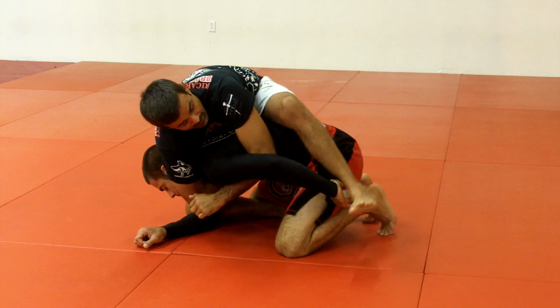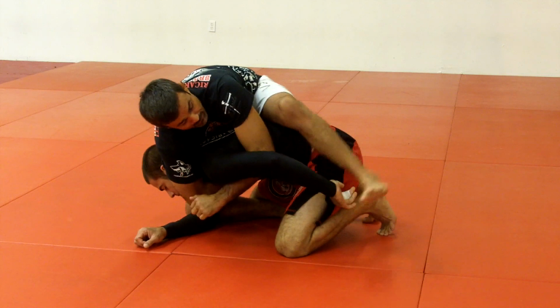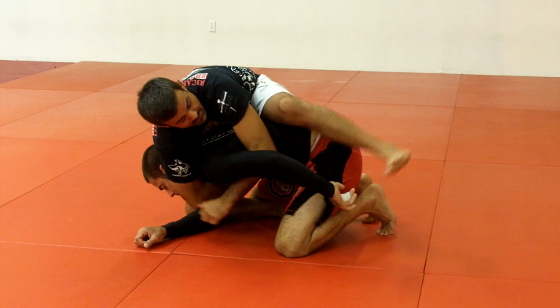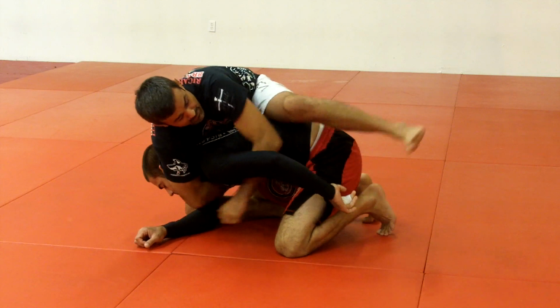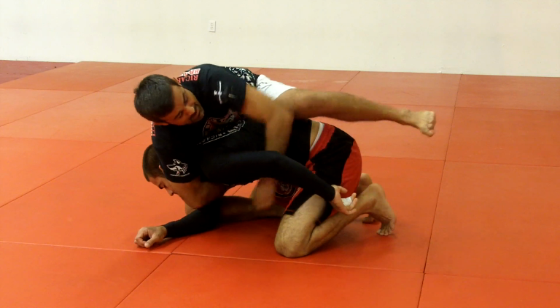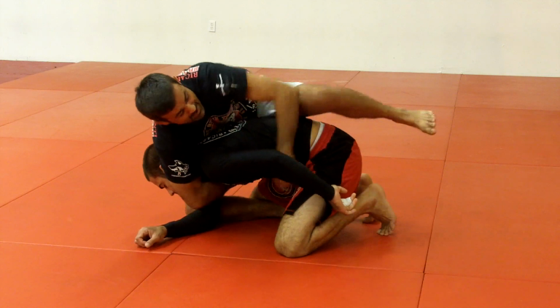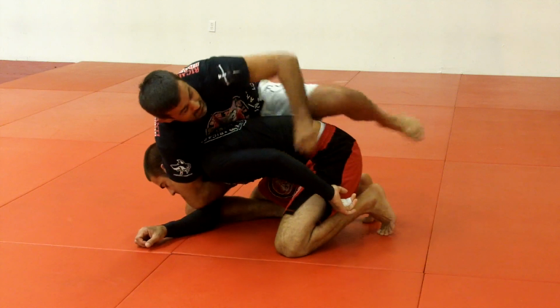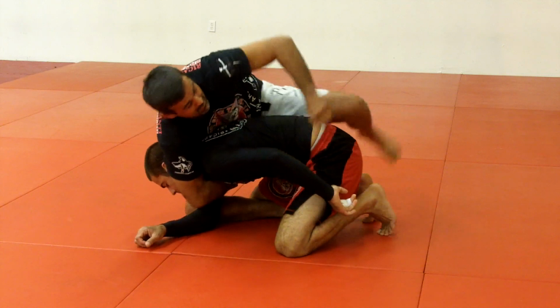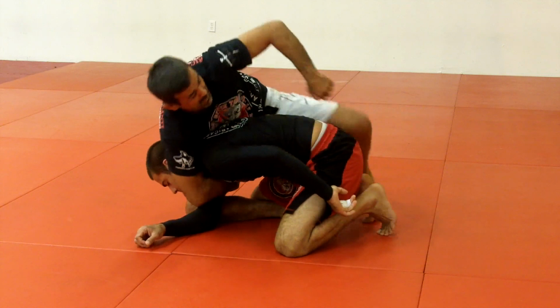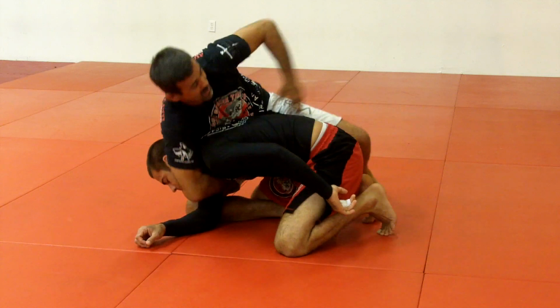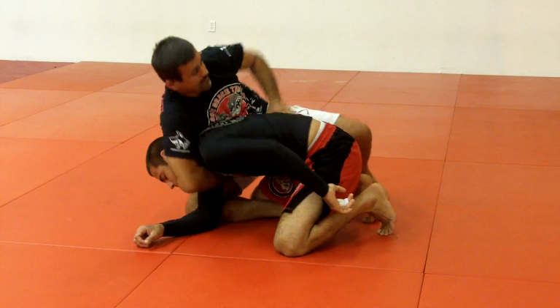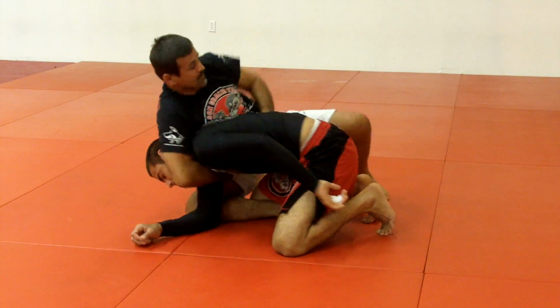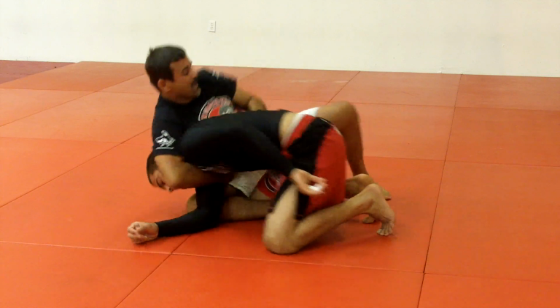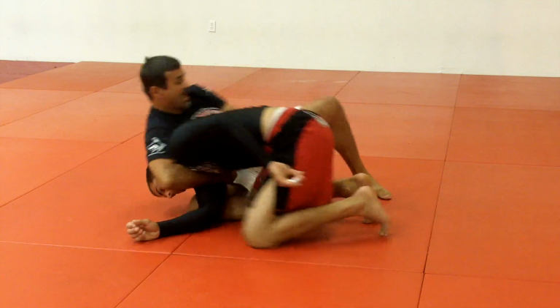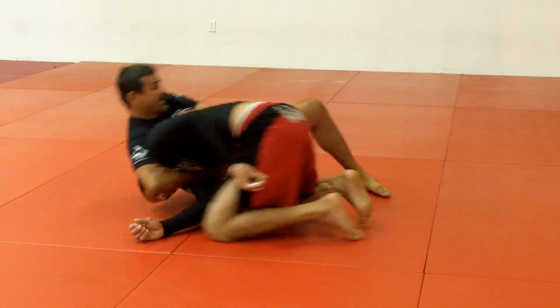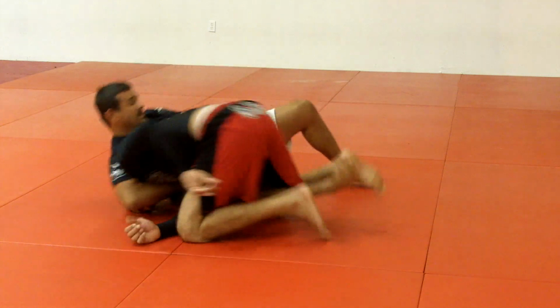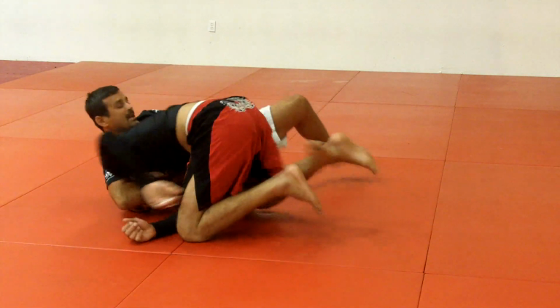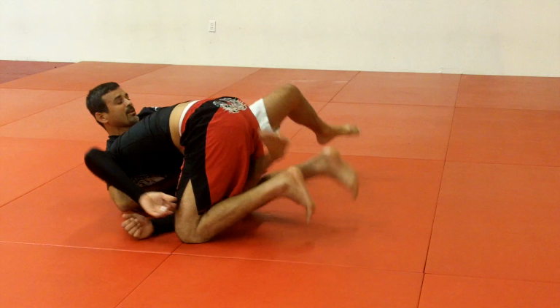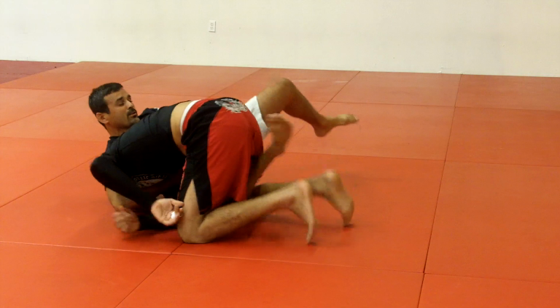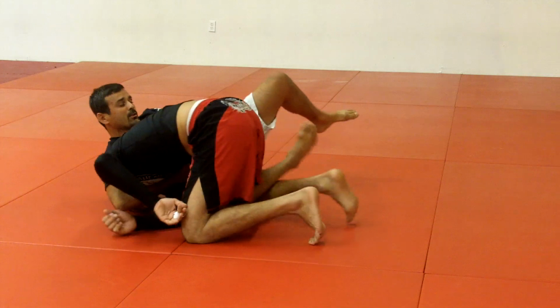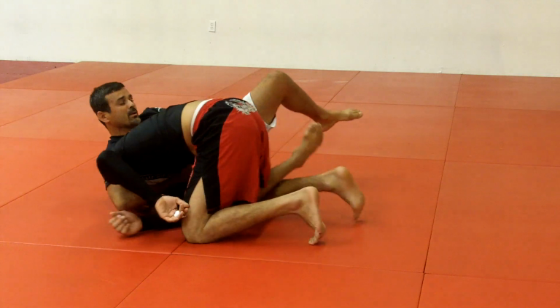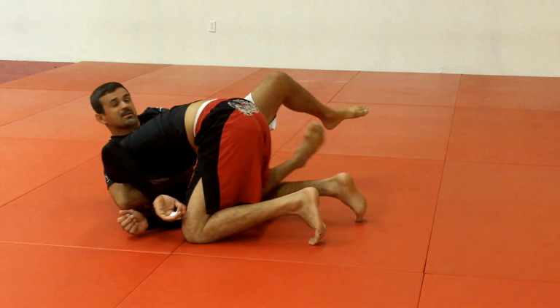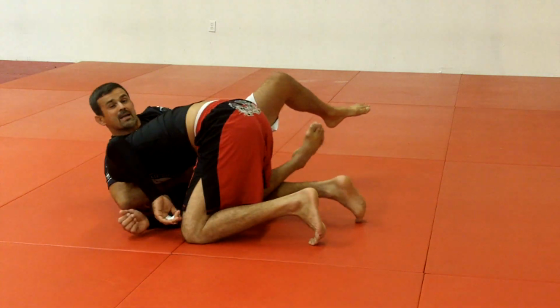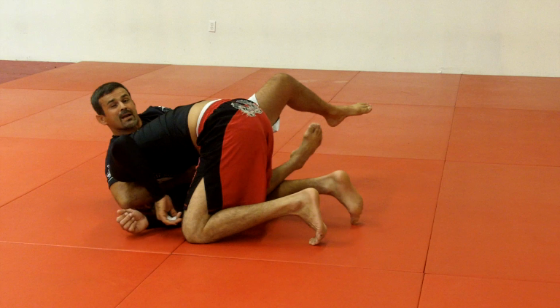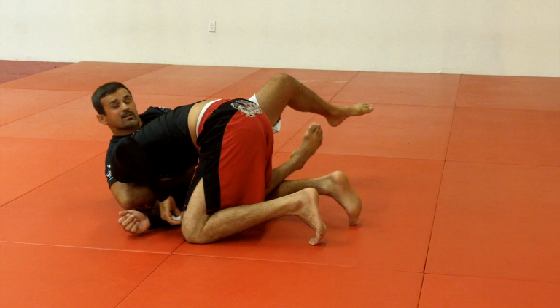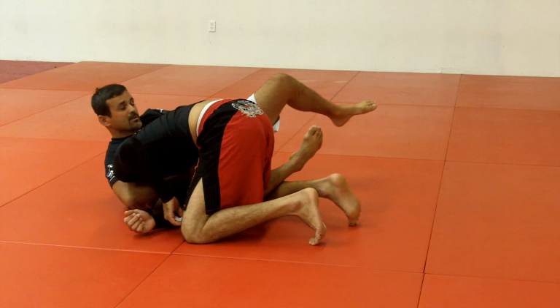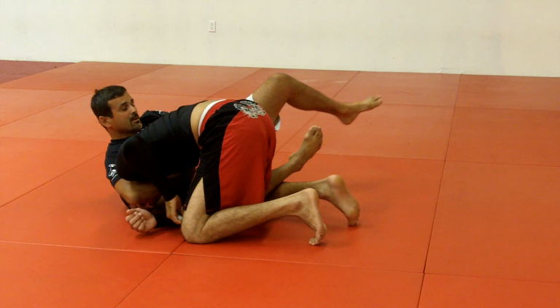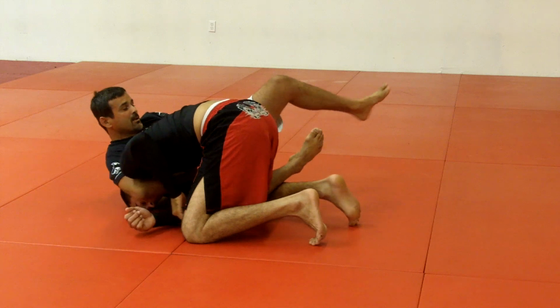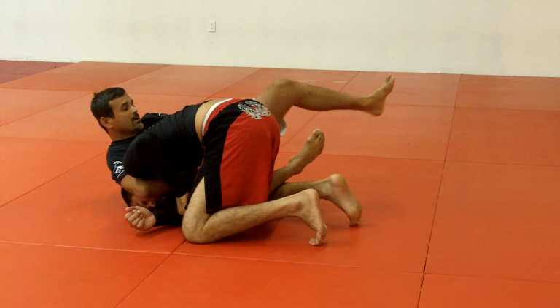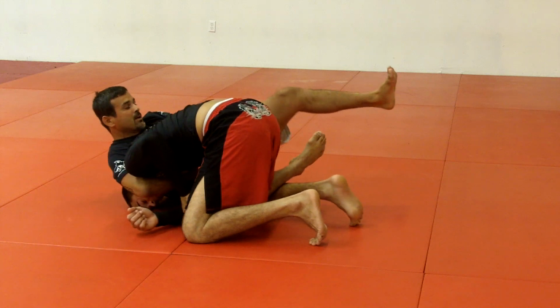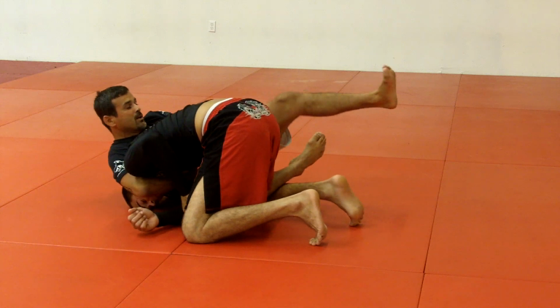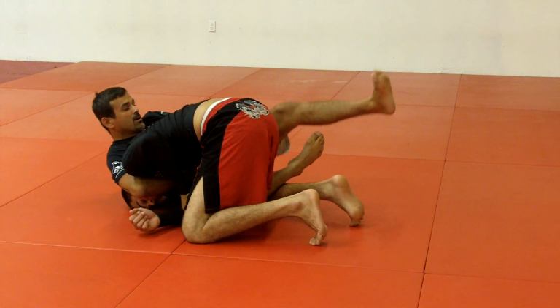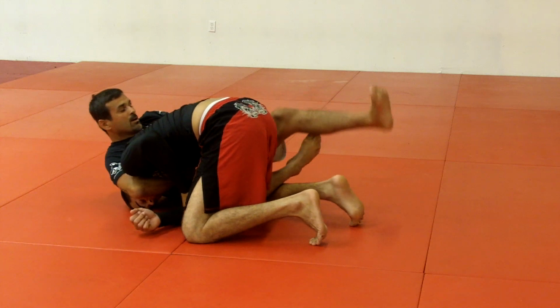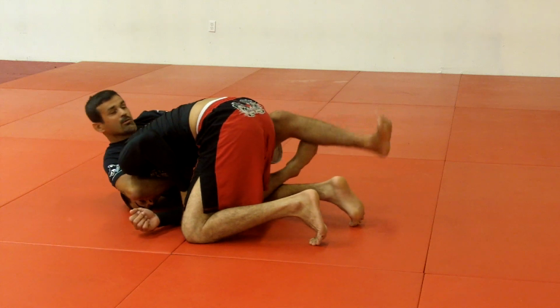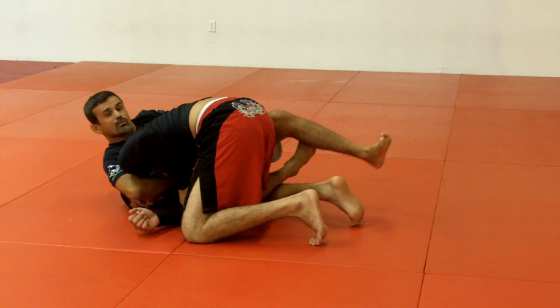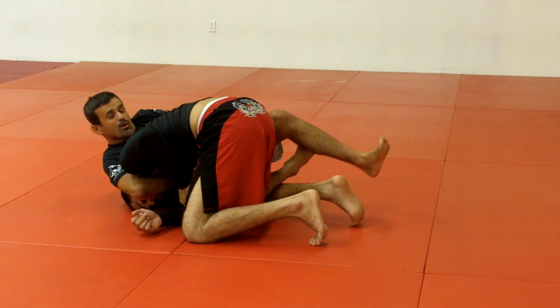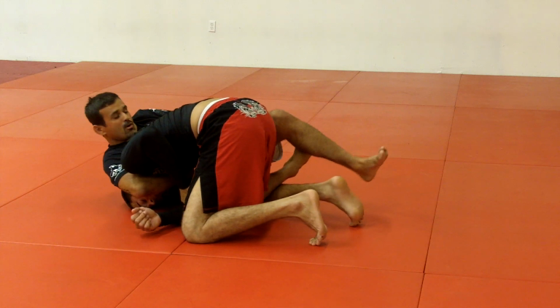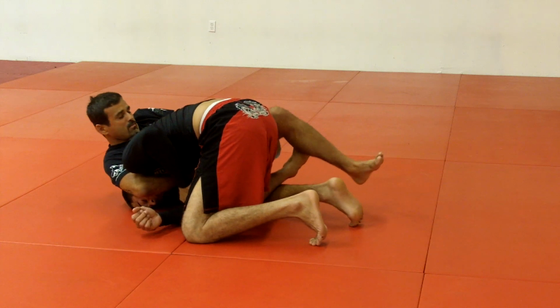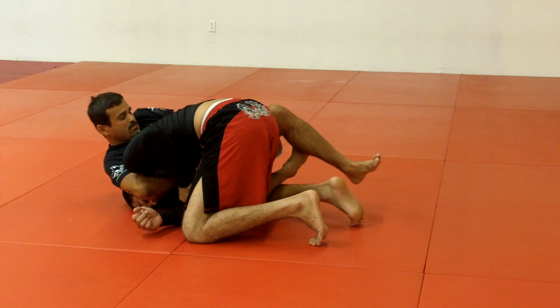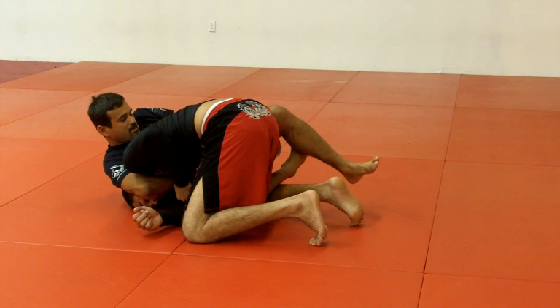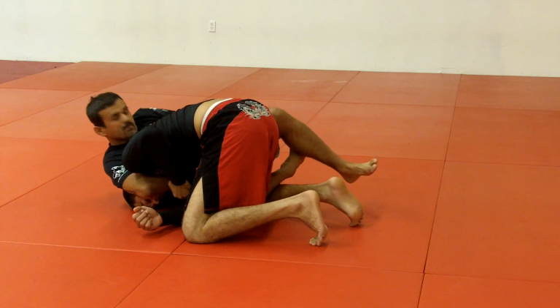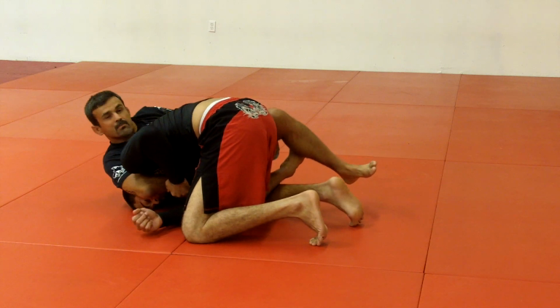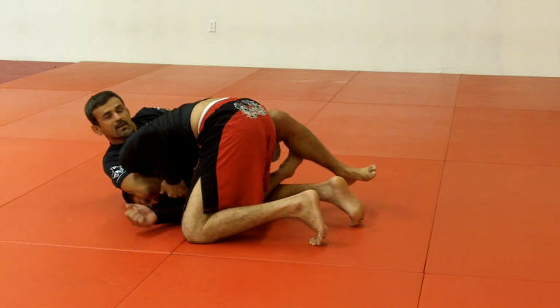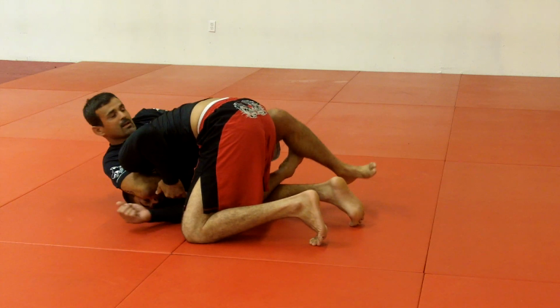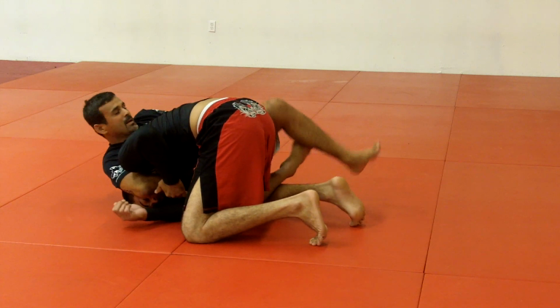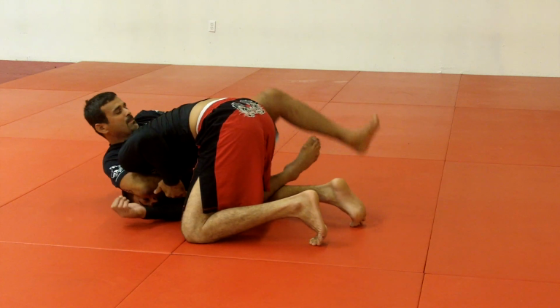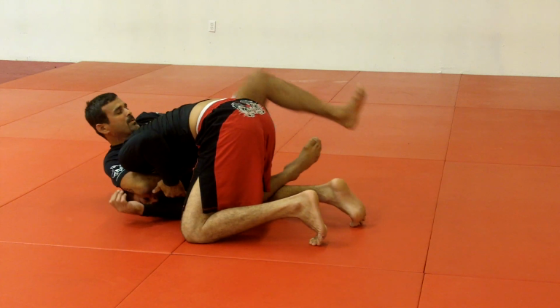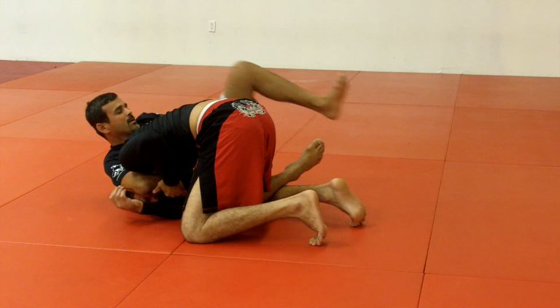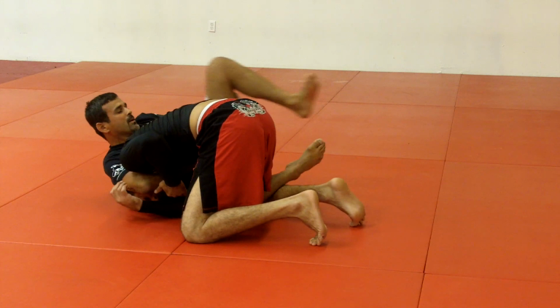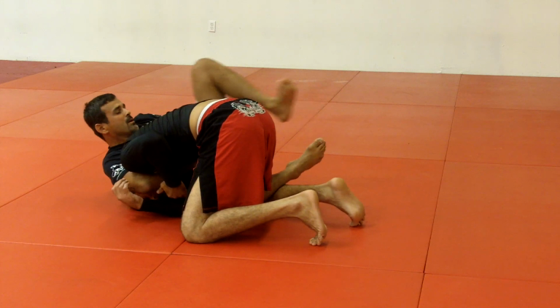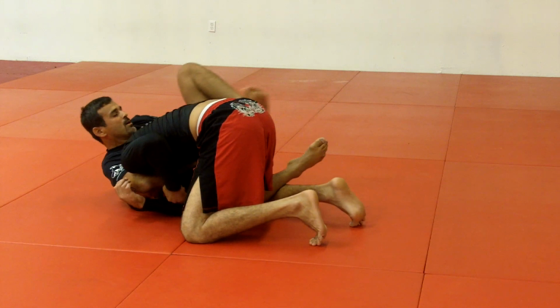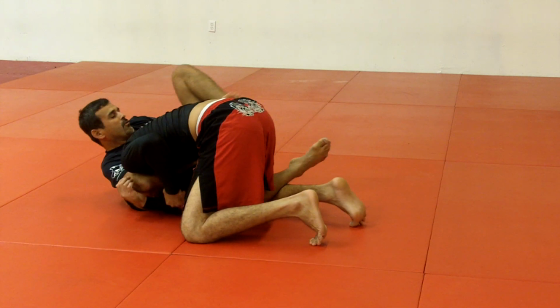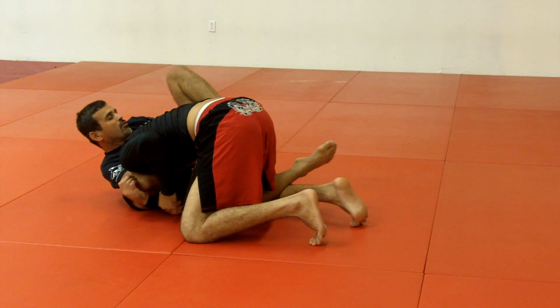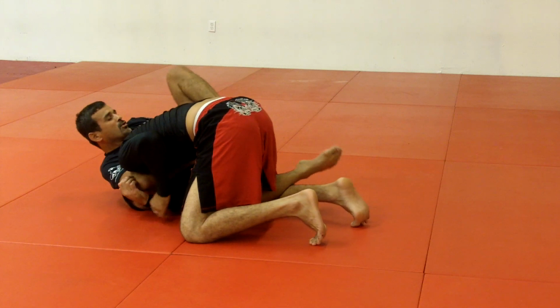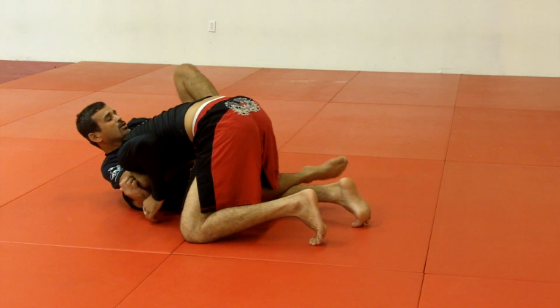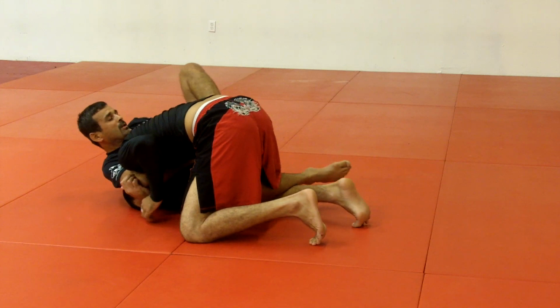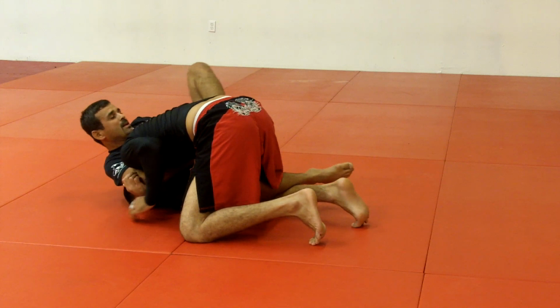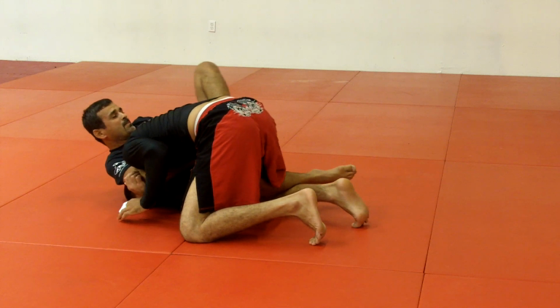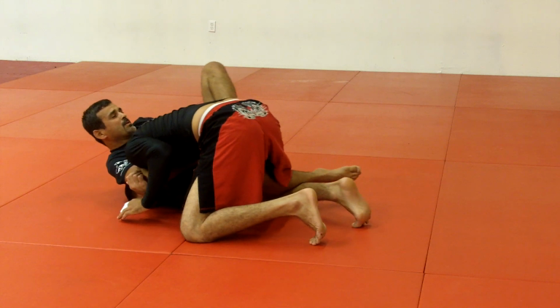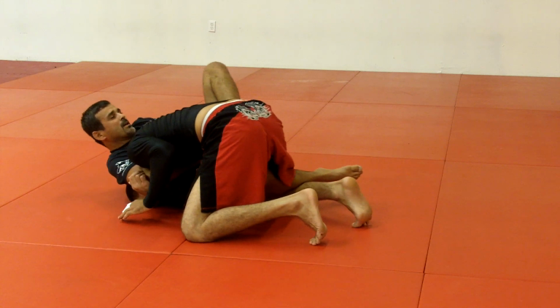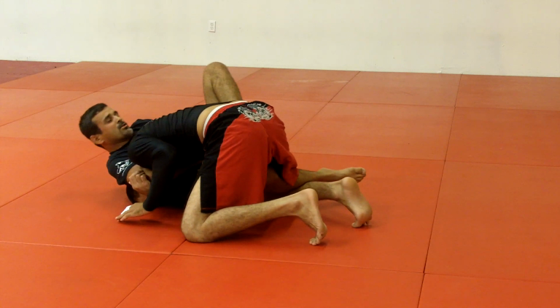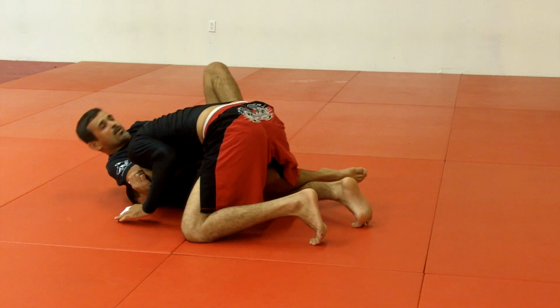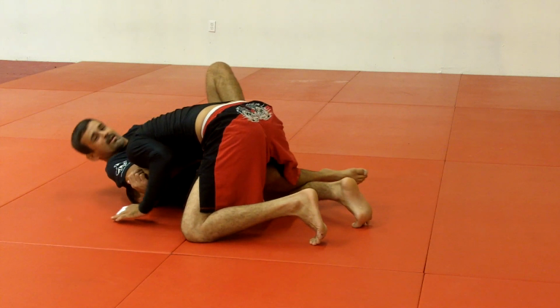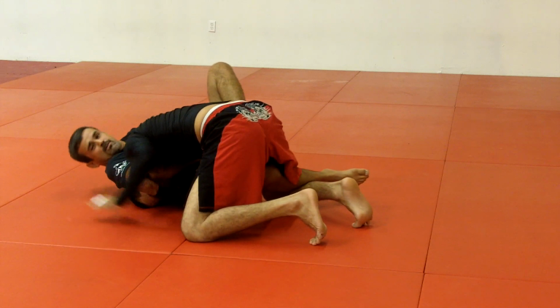Now I bring back my leg totally inside. Control — make the grip, foot on the hip, and stretch.